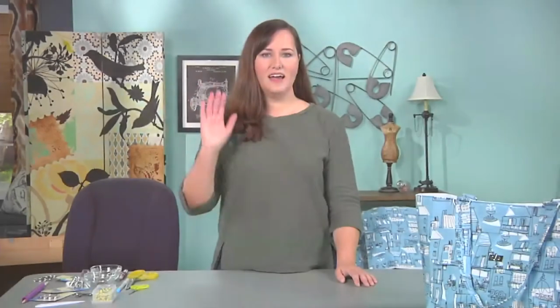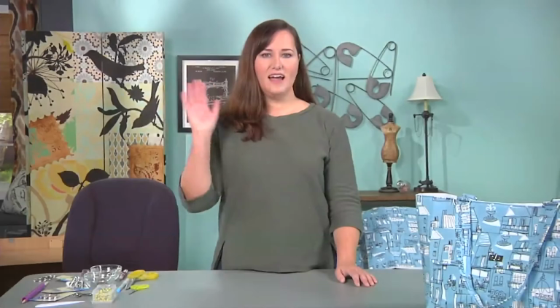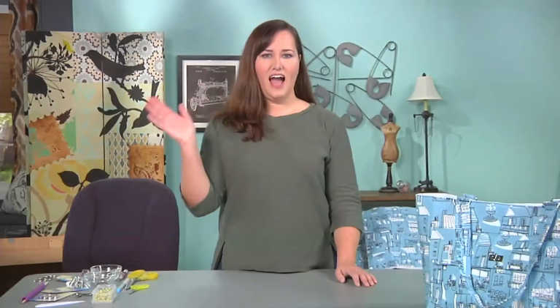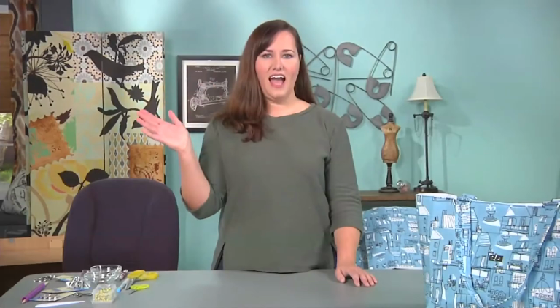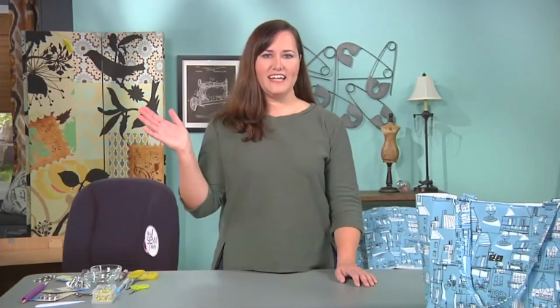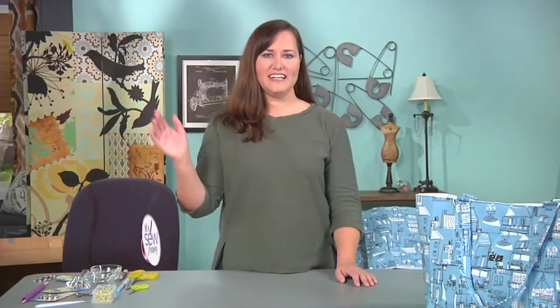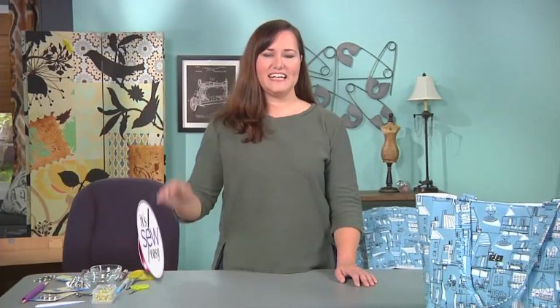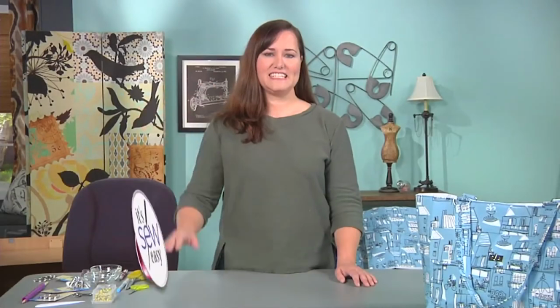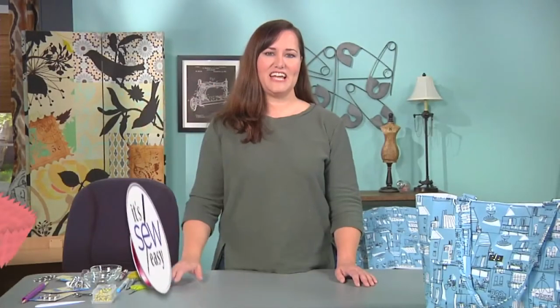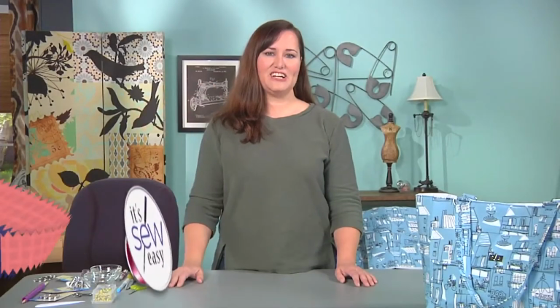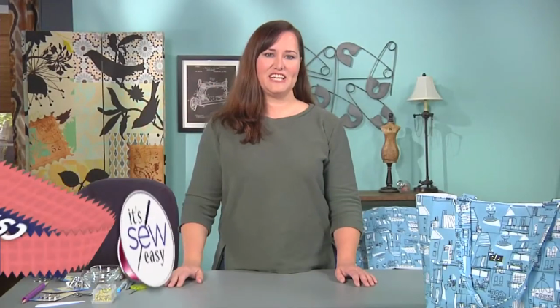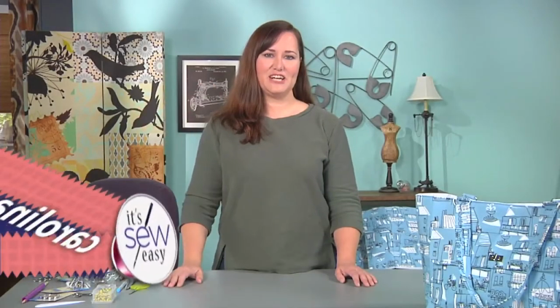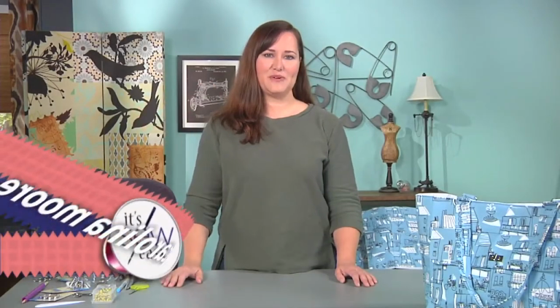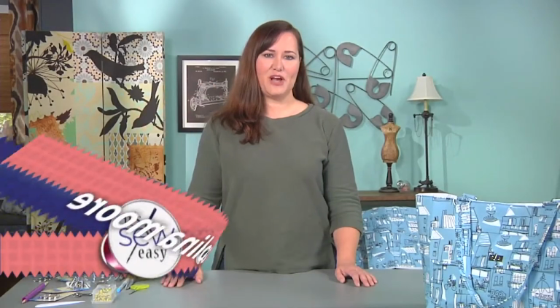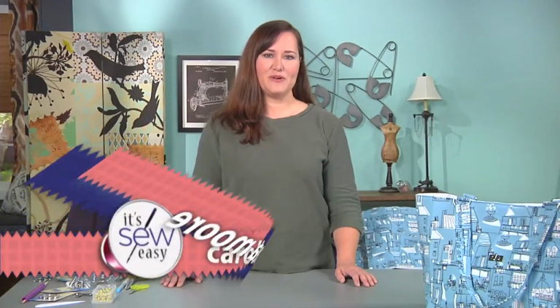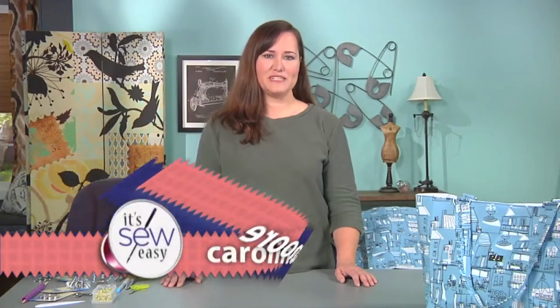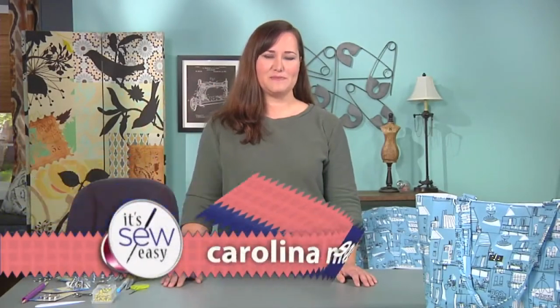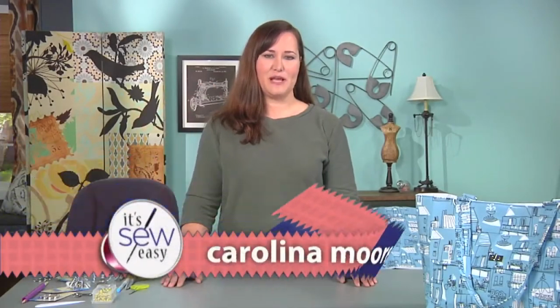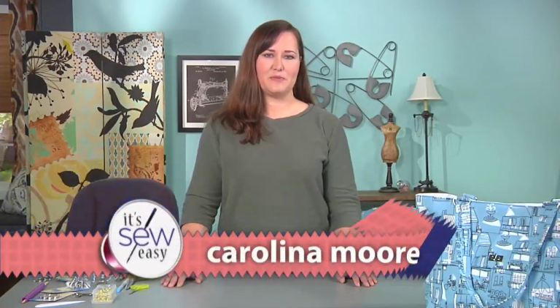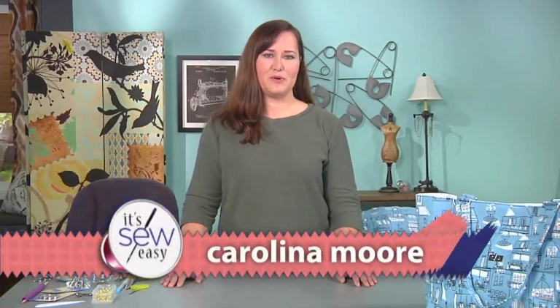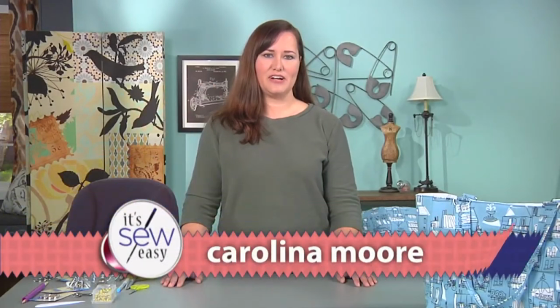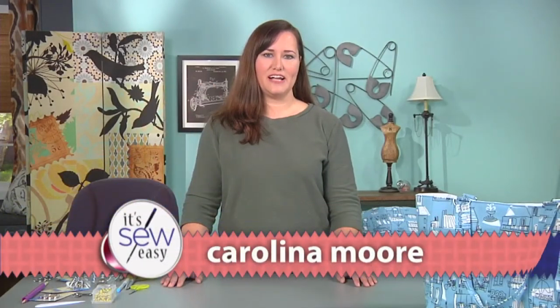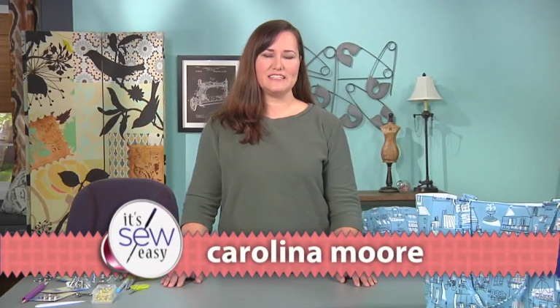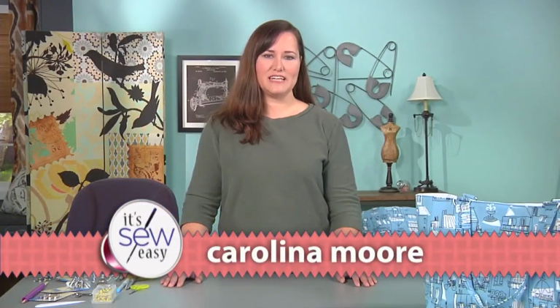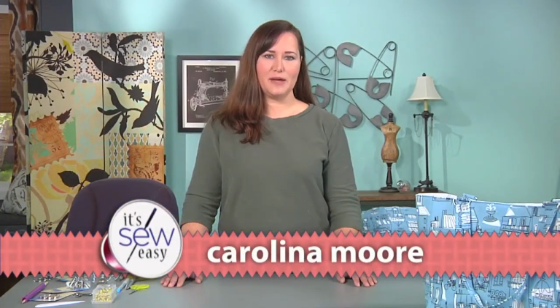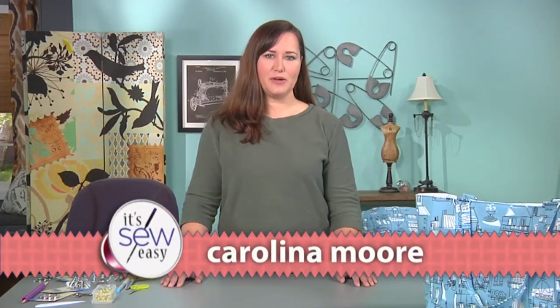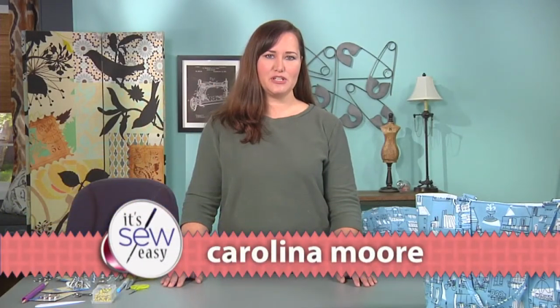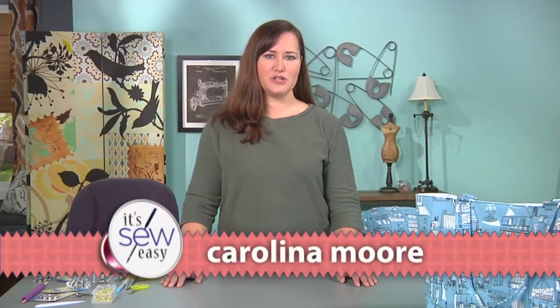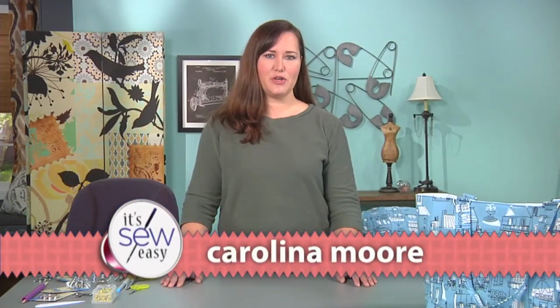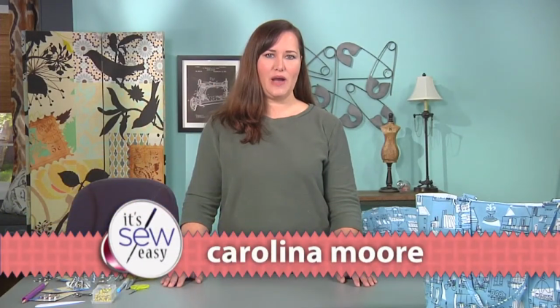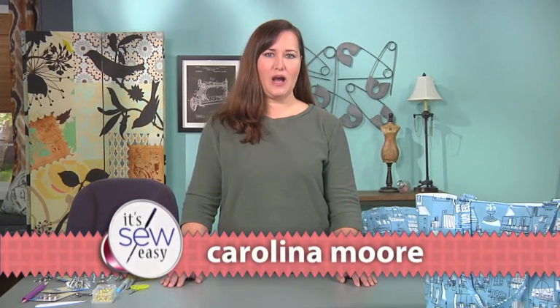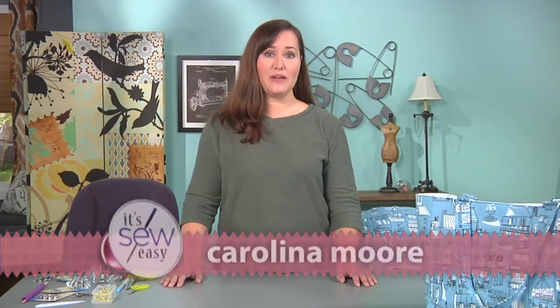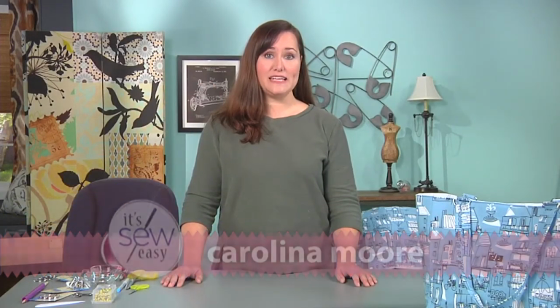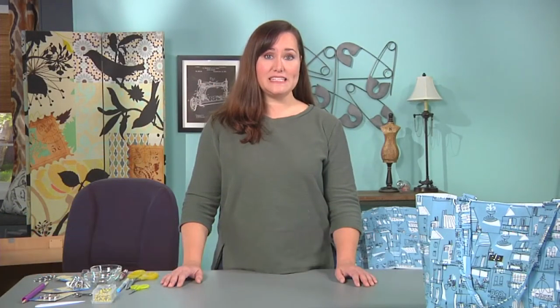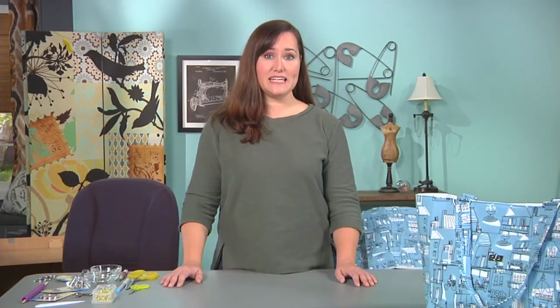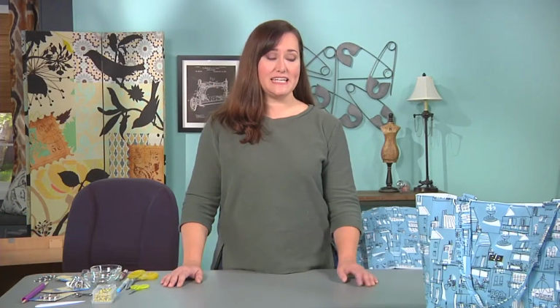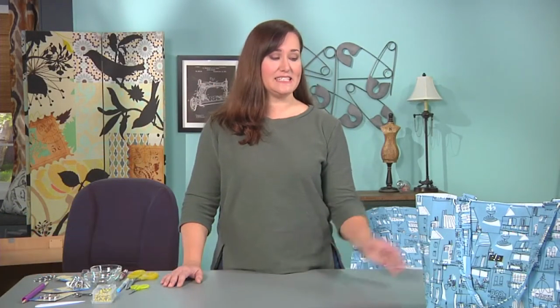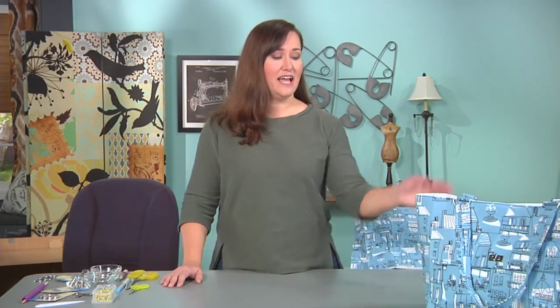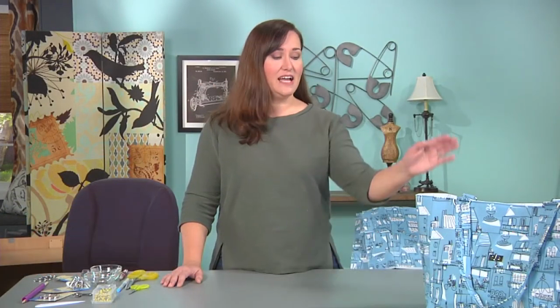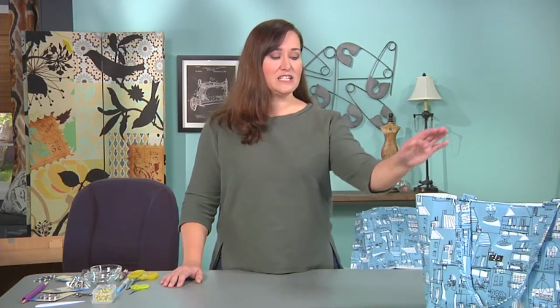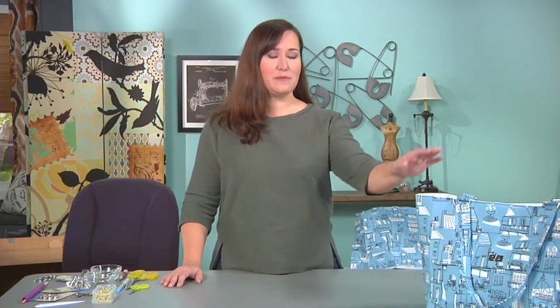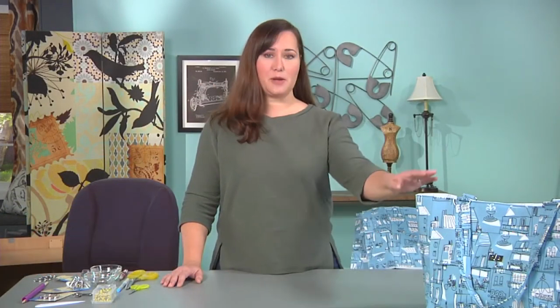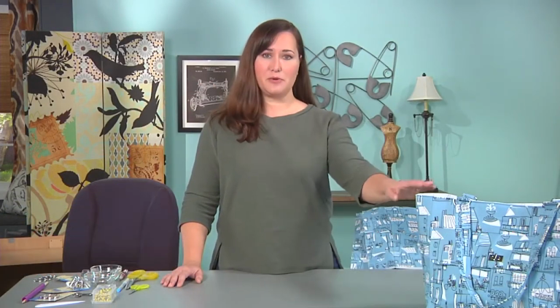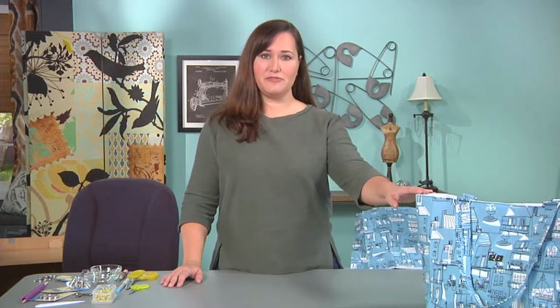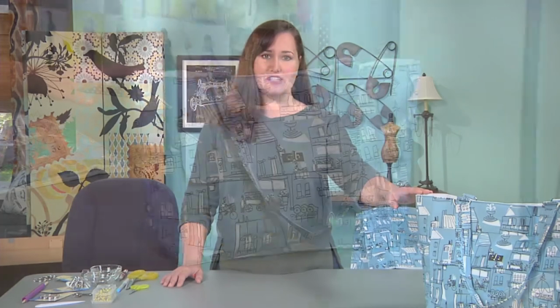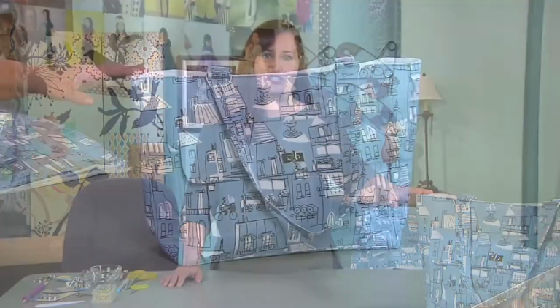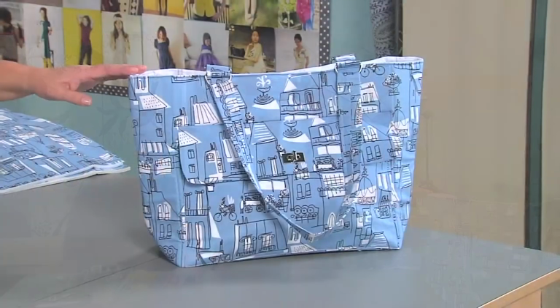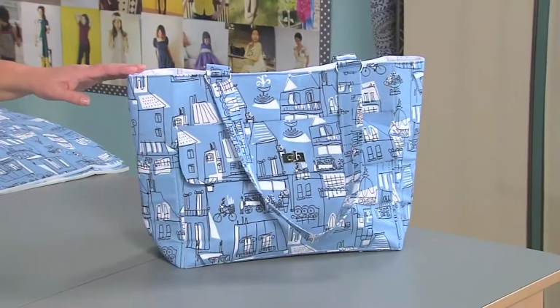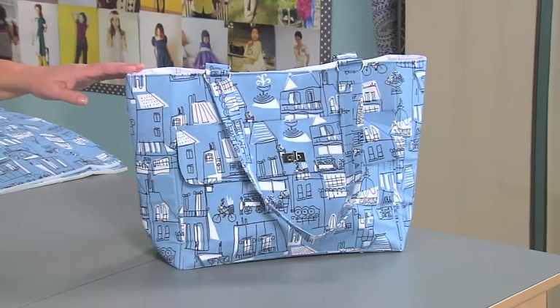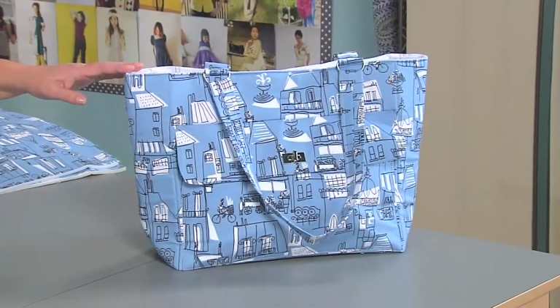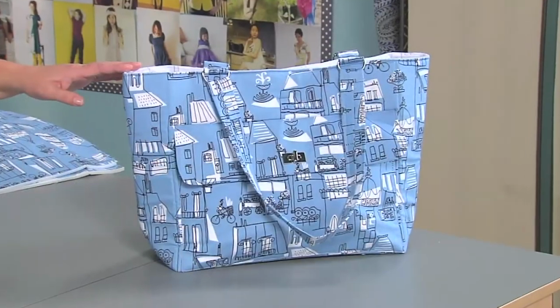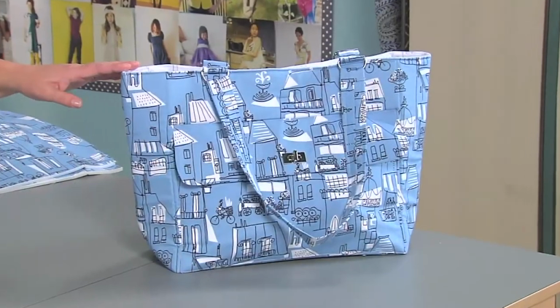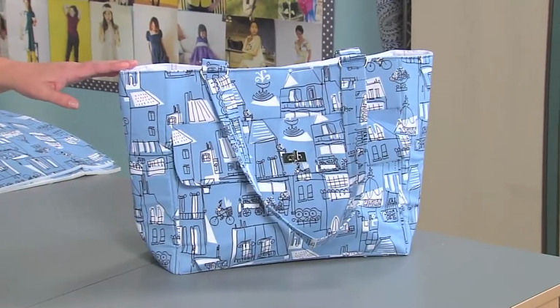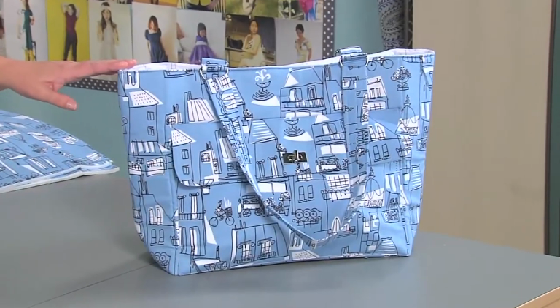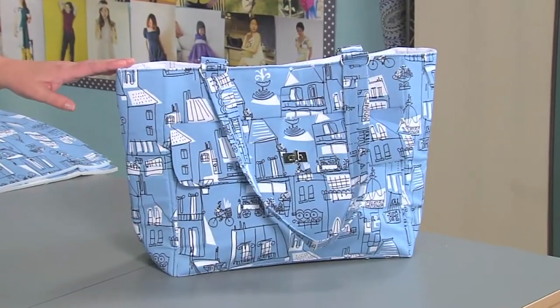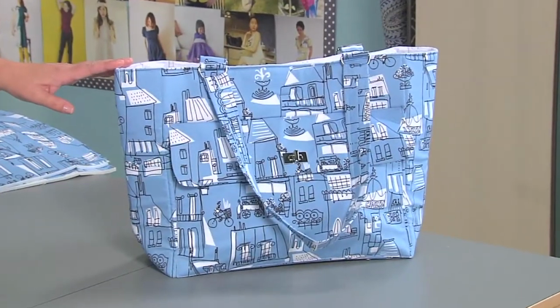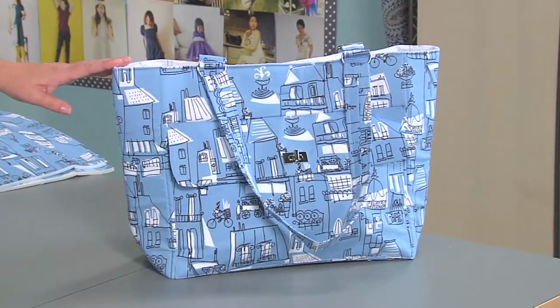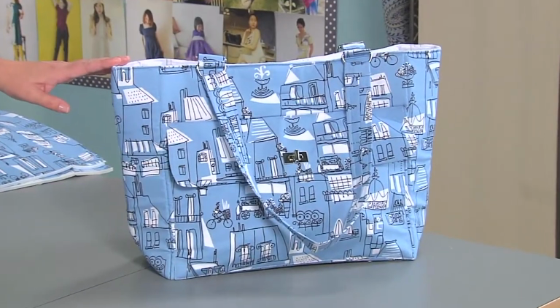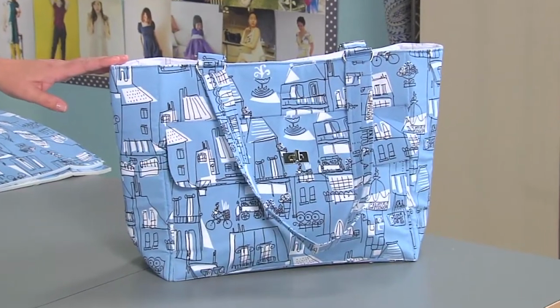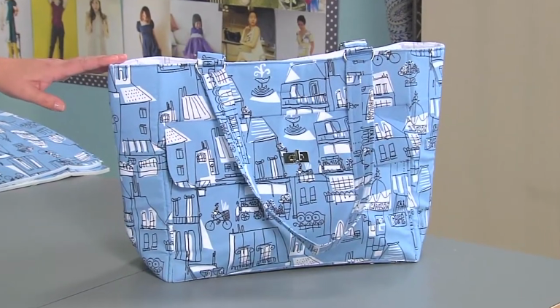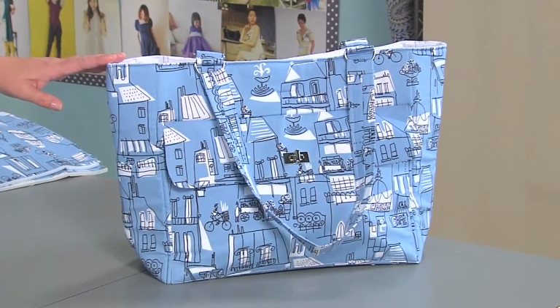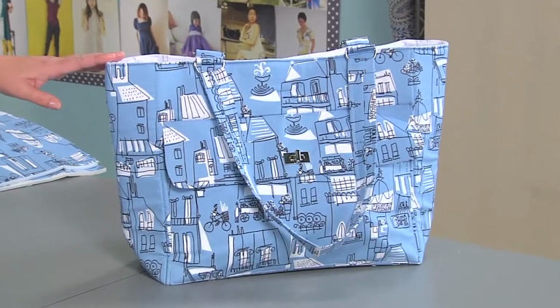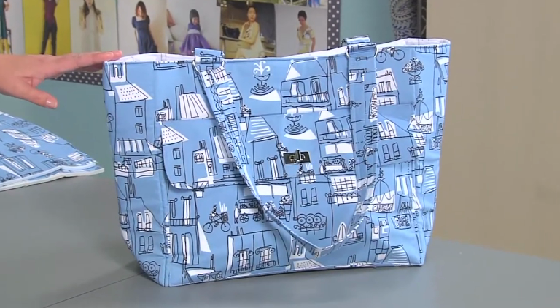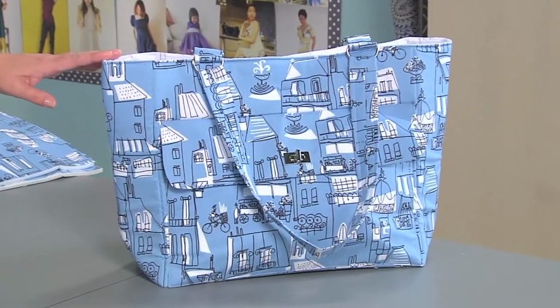Hi, it's Karolina with Always Expect More and today I'm going to show you how easy it is to make a professional looking bag with simple to attach hardware.